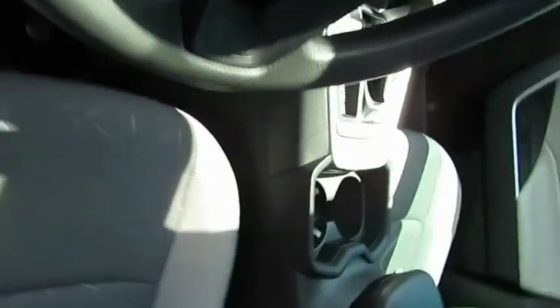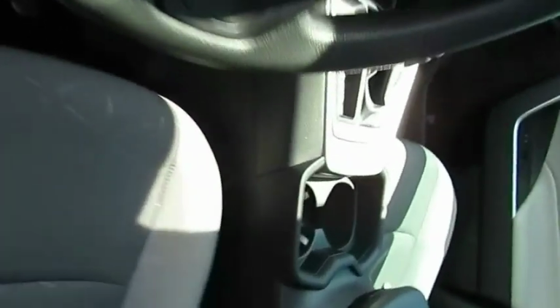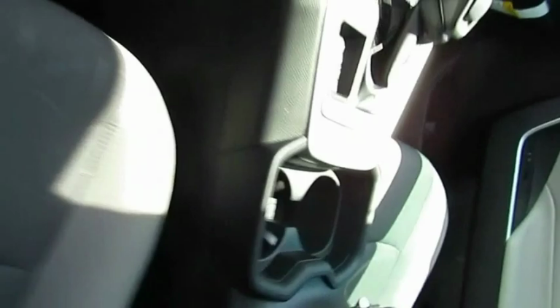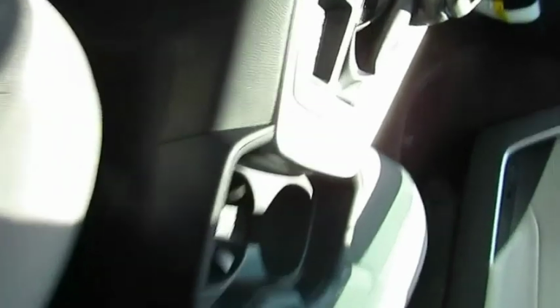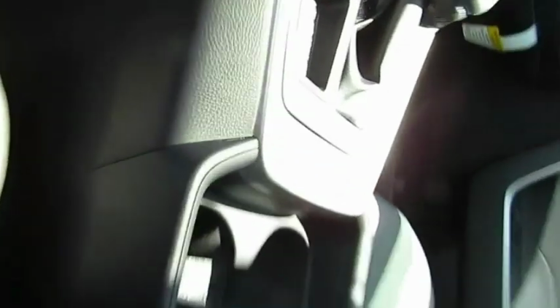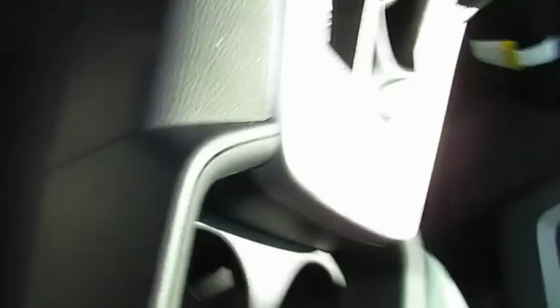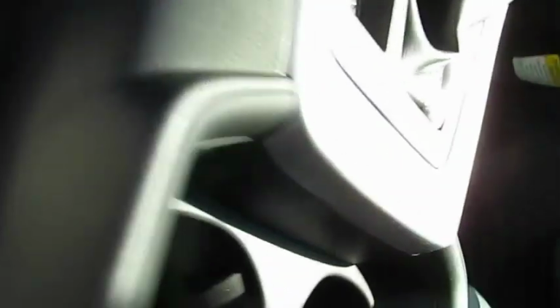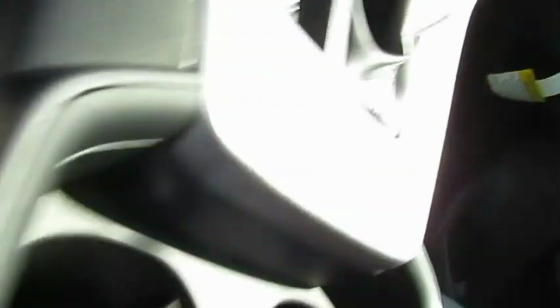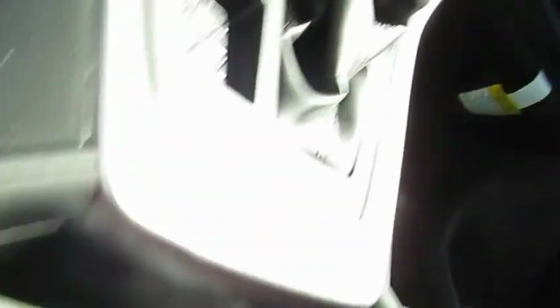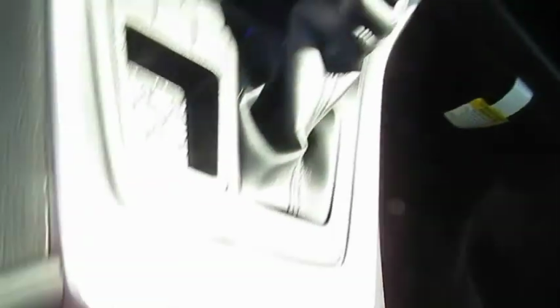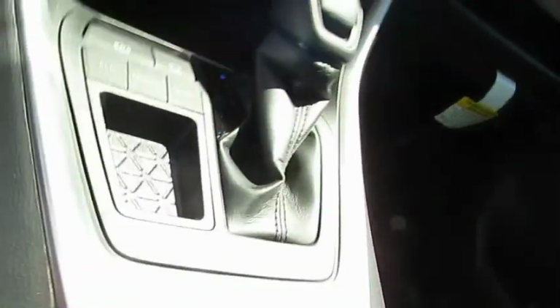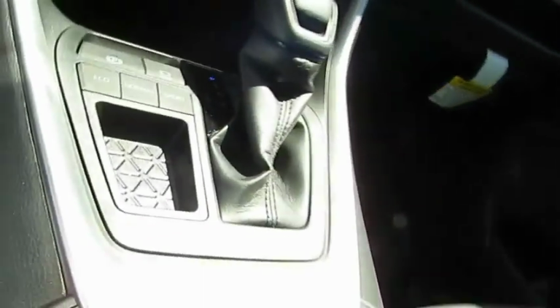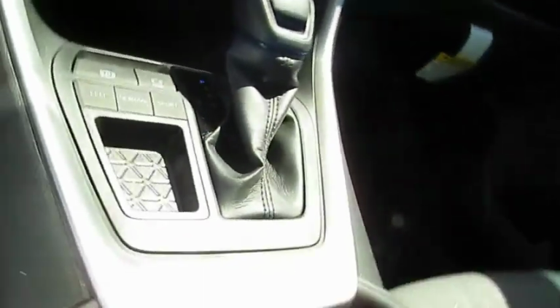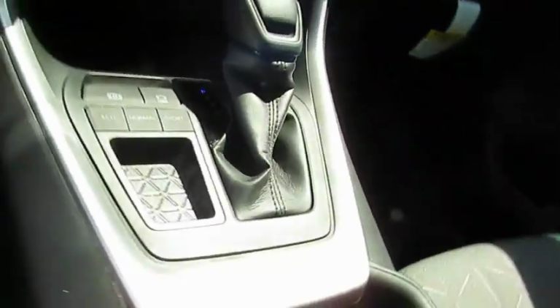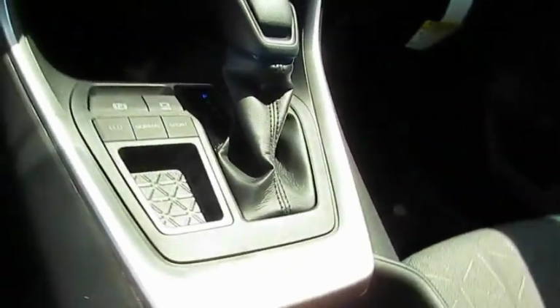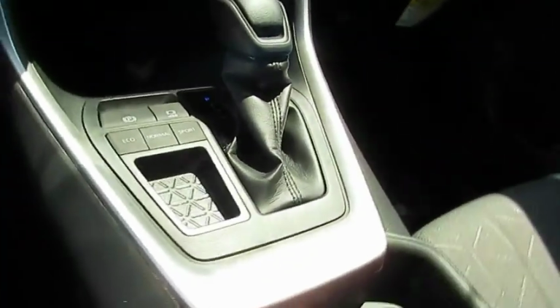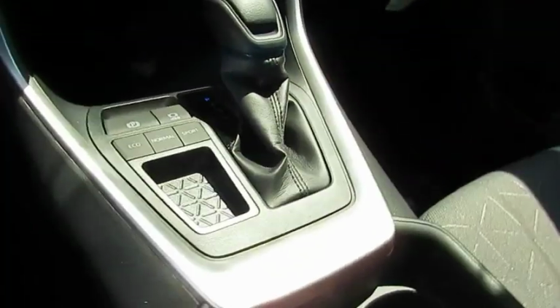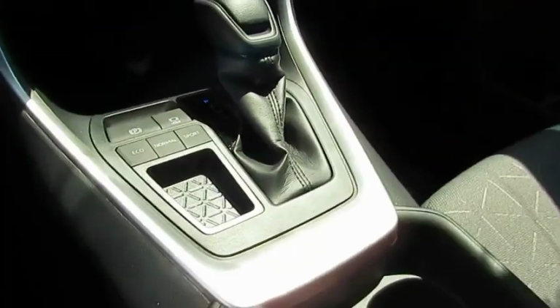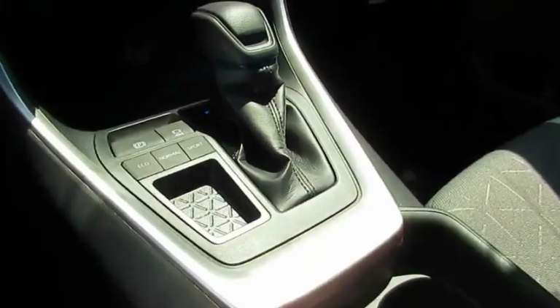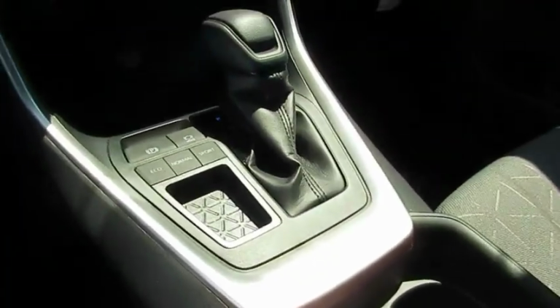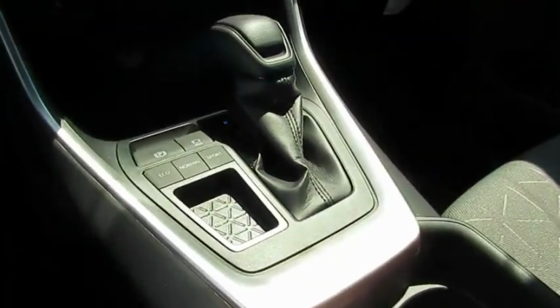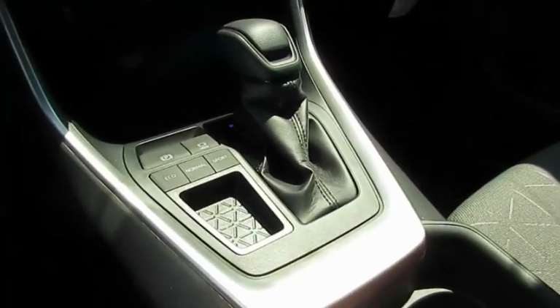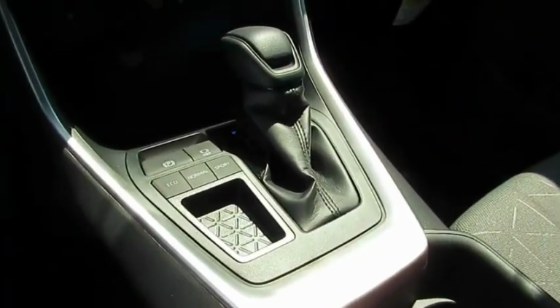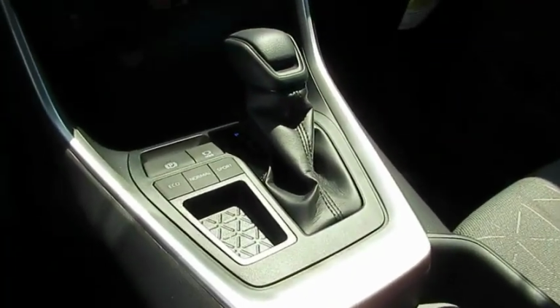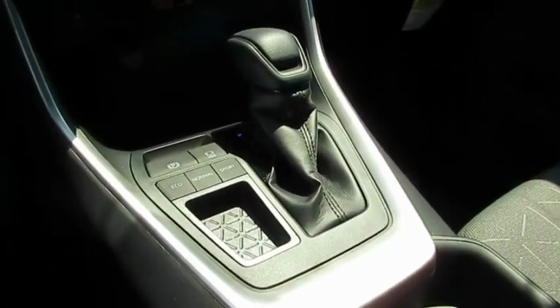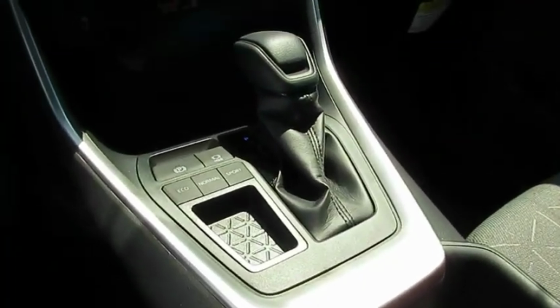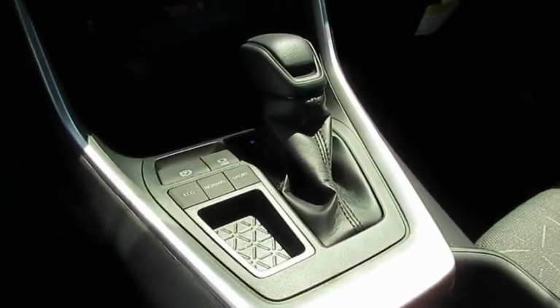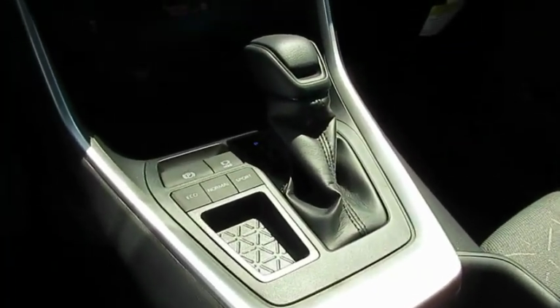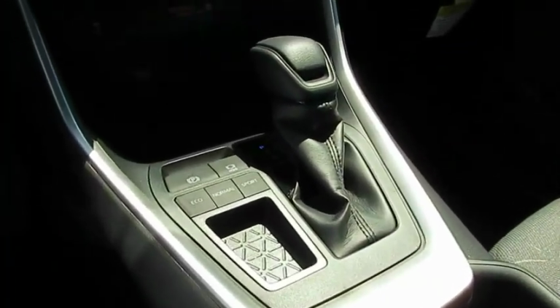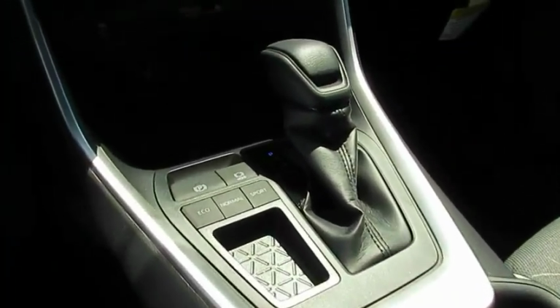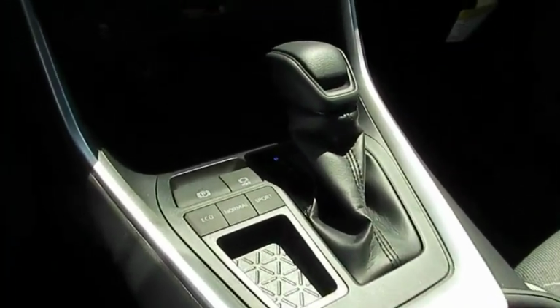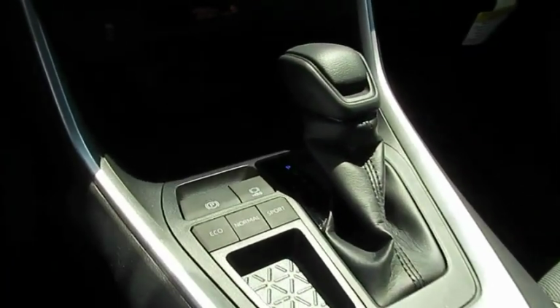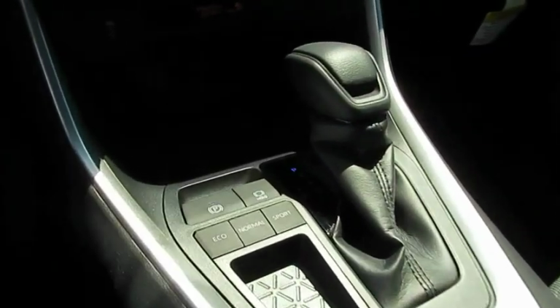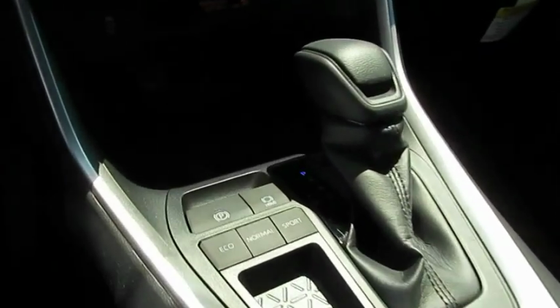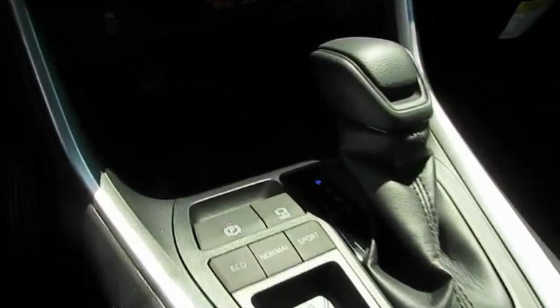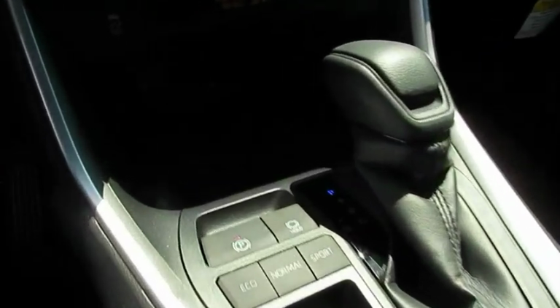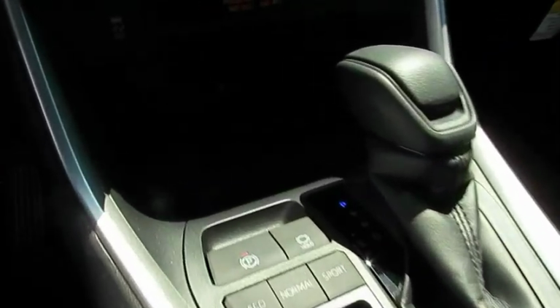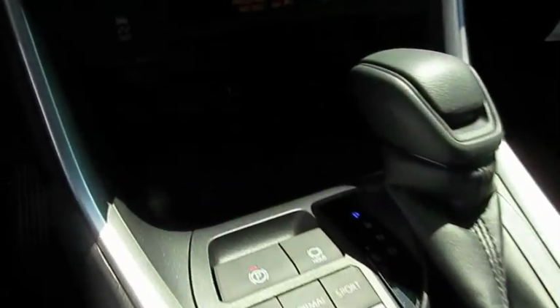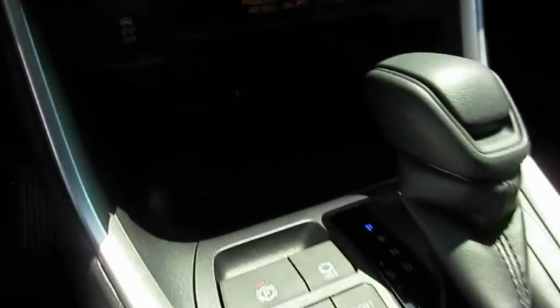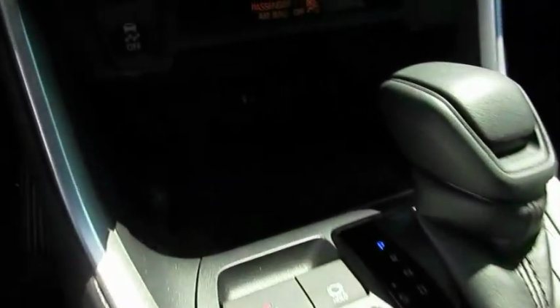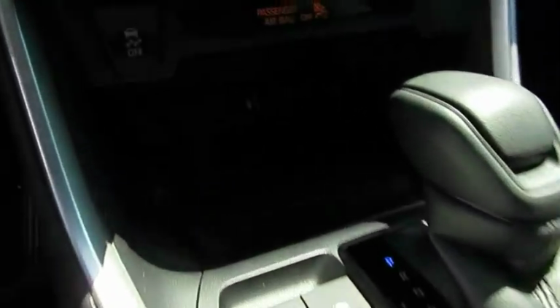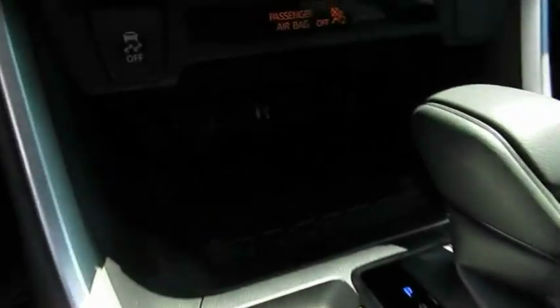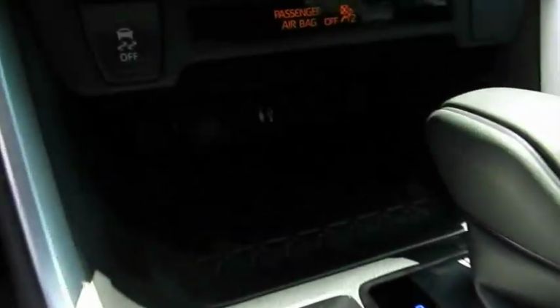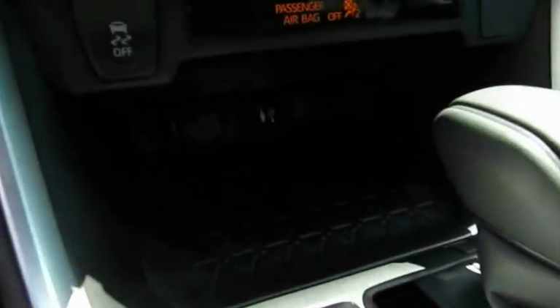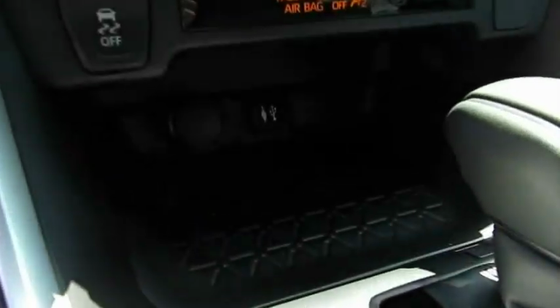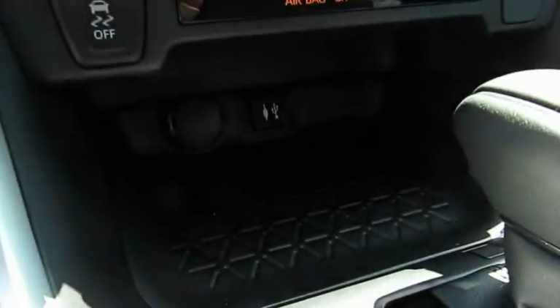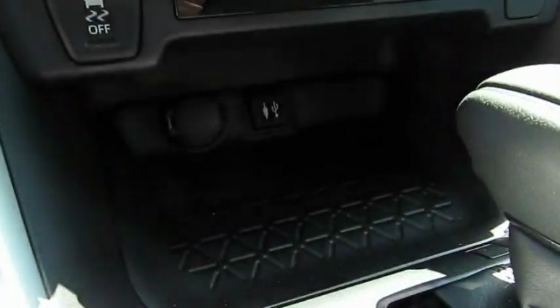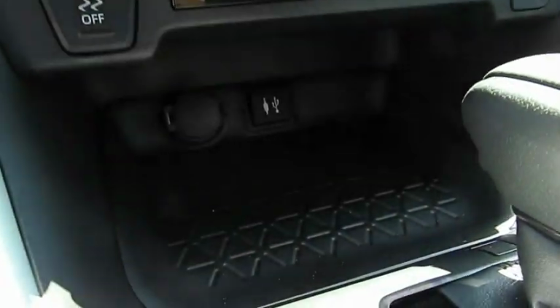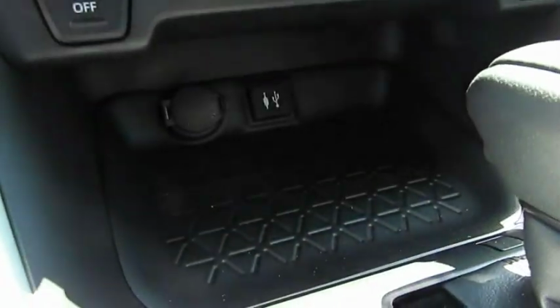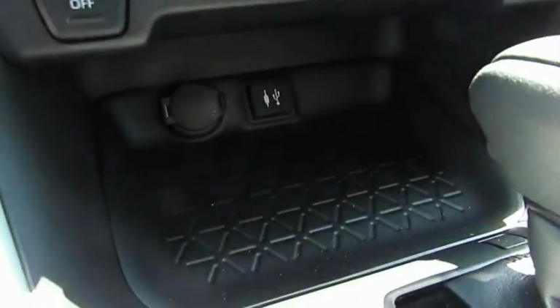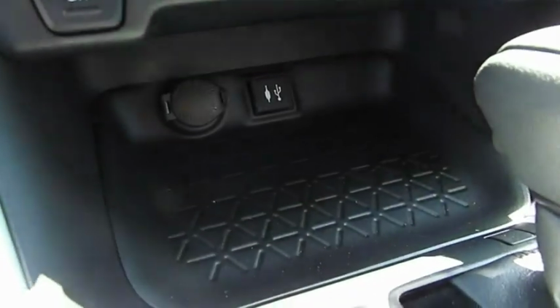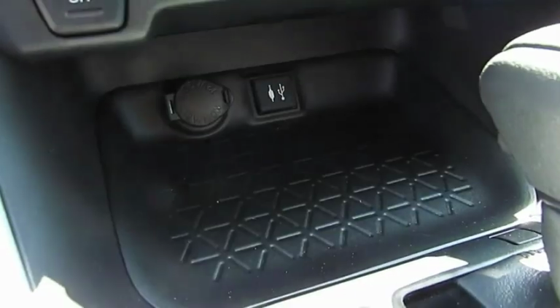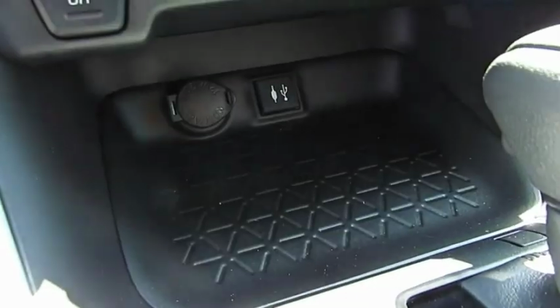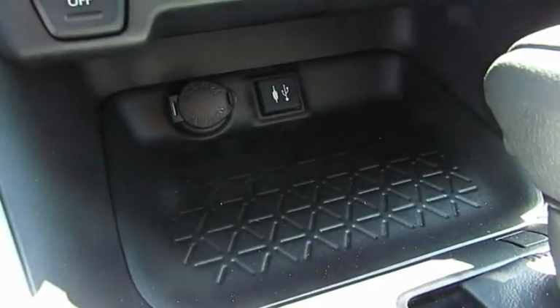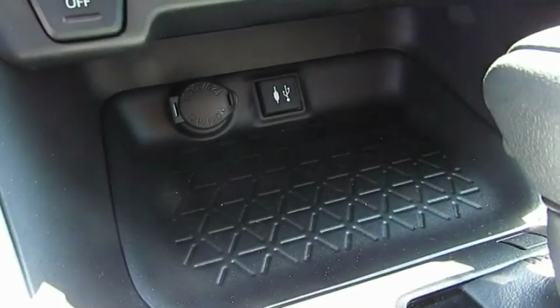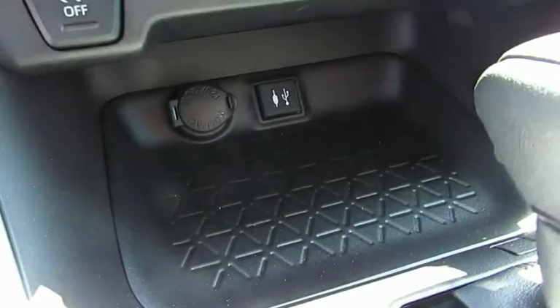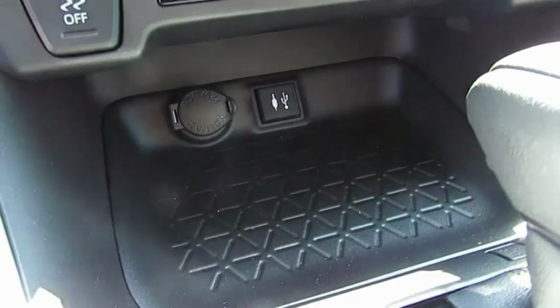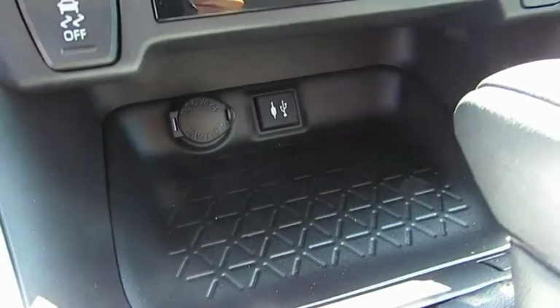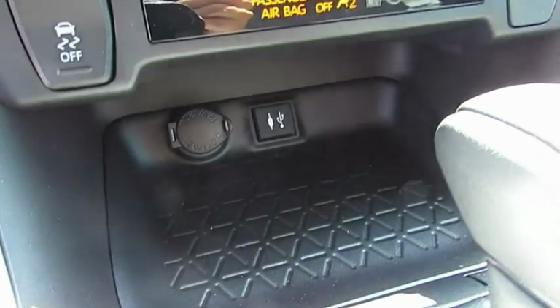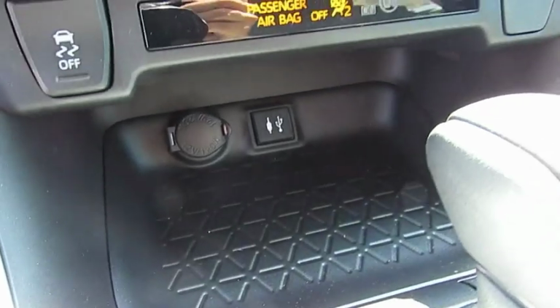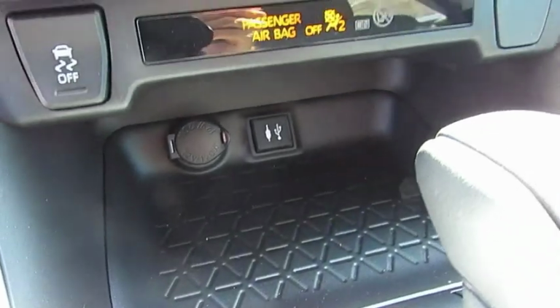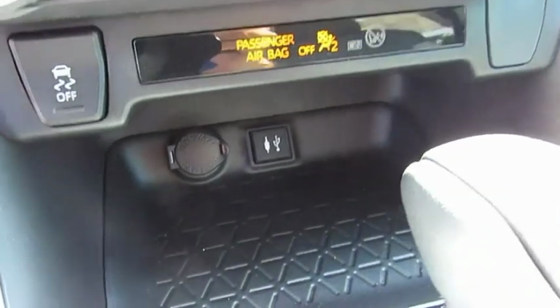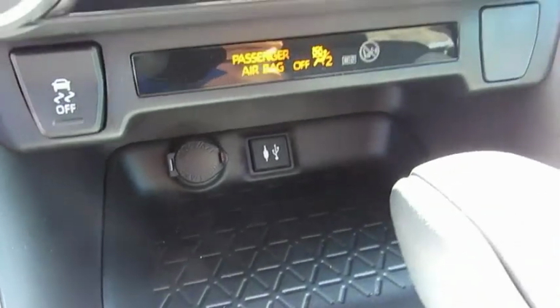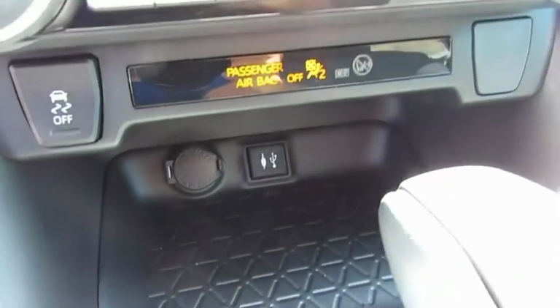This vehicle has less than 200 miles. Here are some of this vehicle's great options: heated side mirrors,